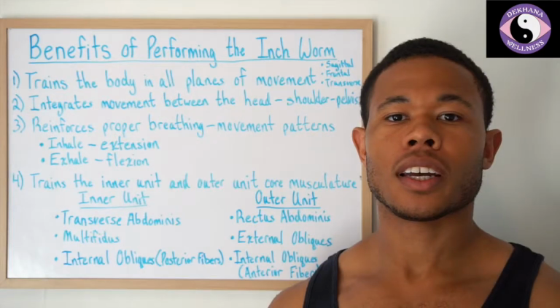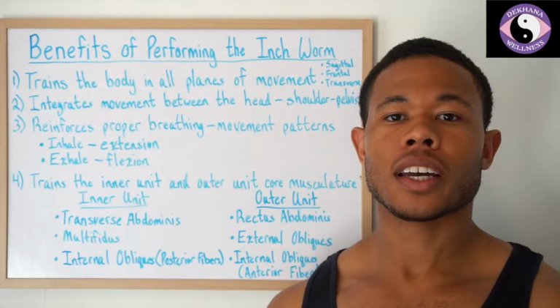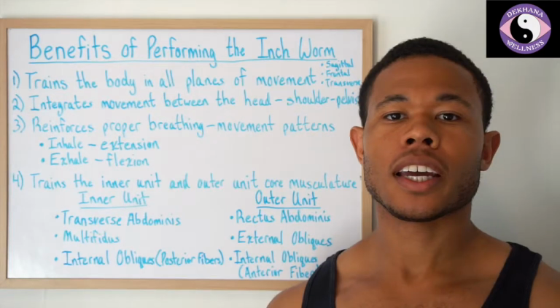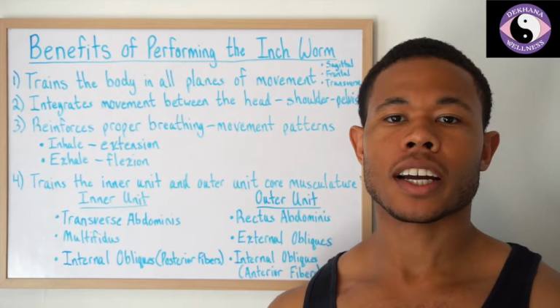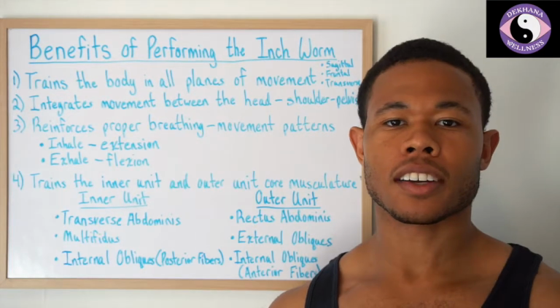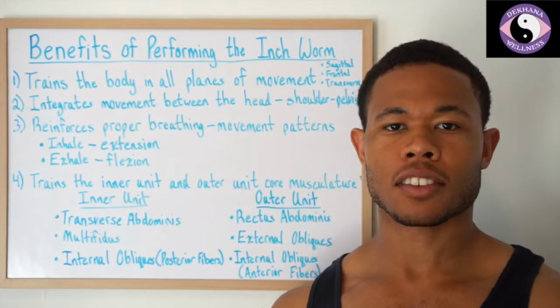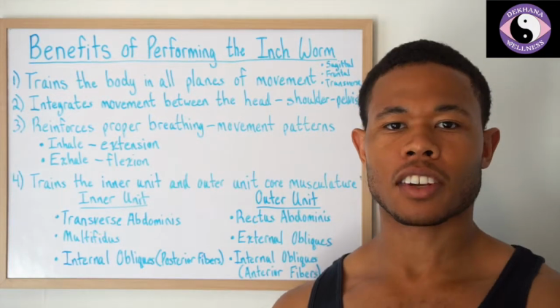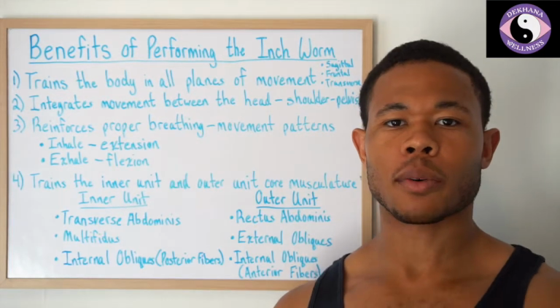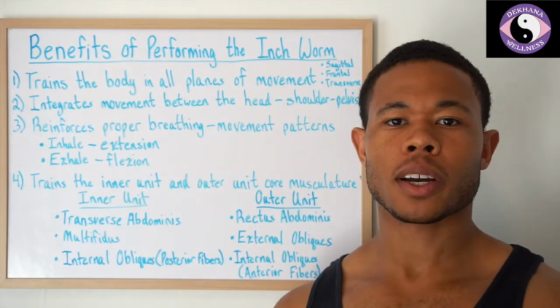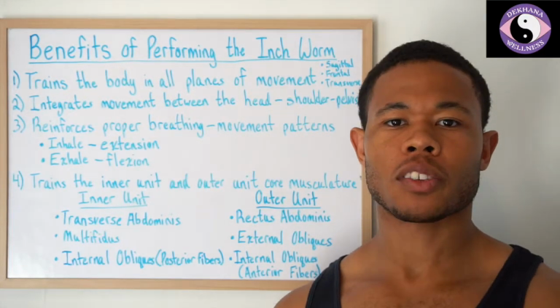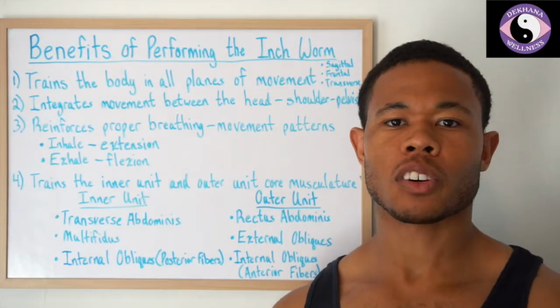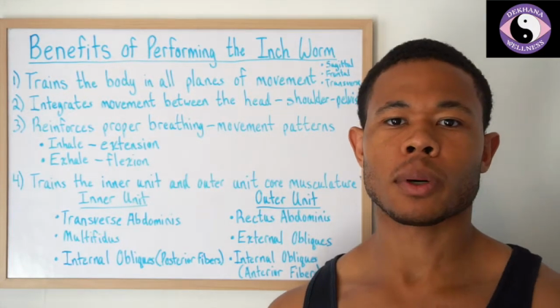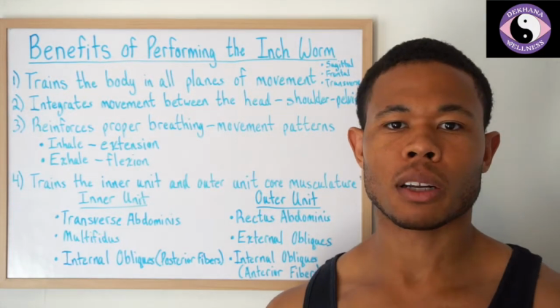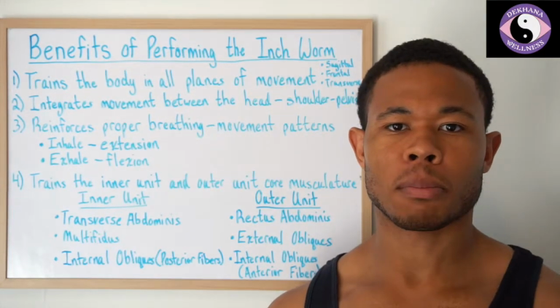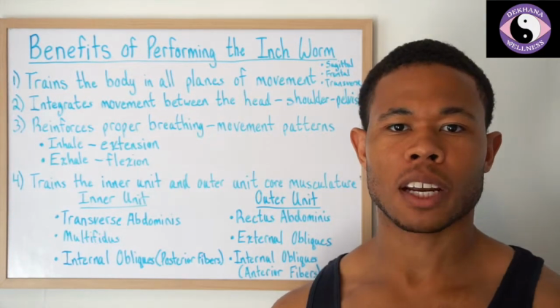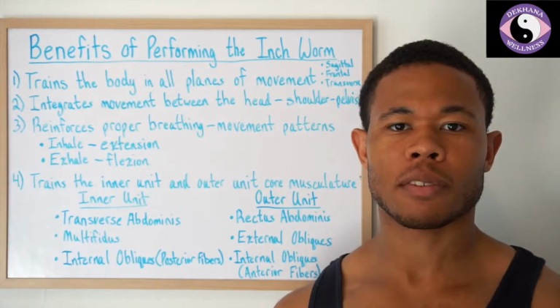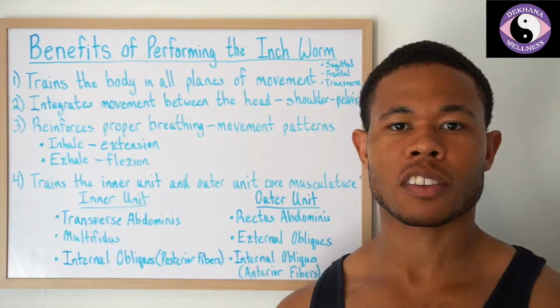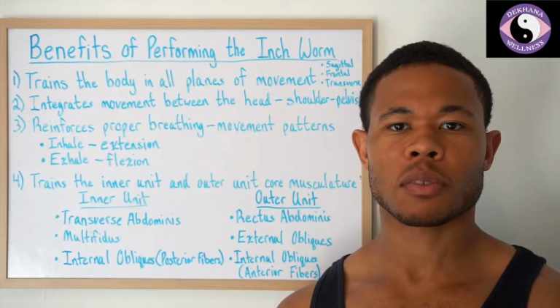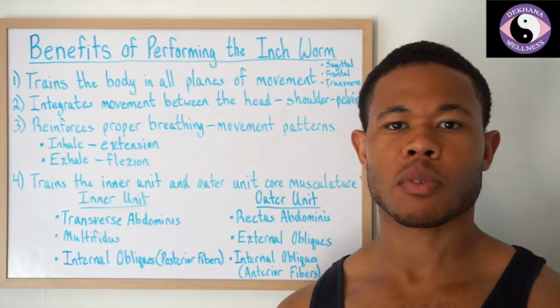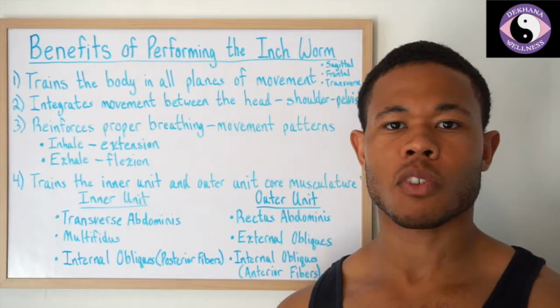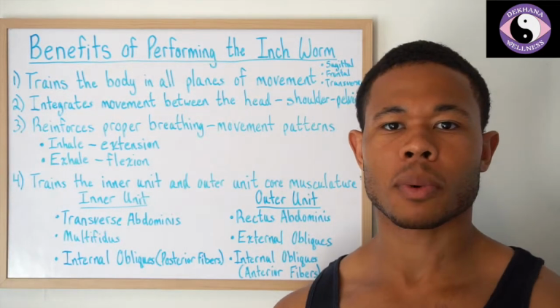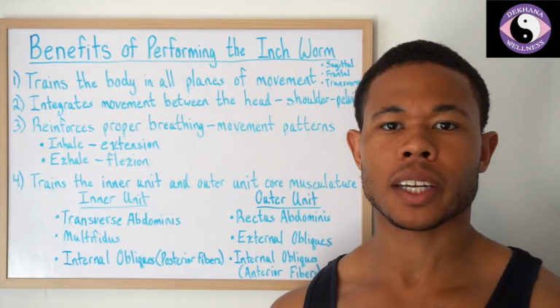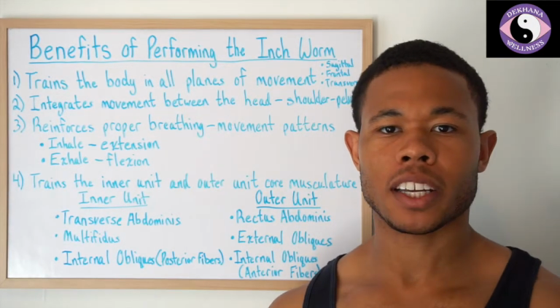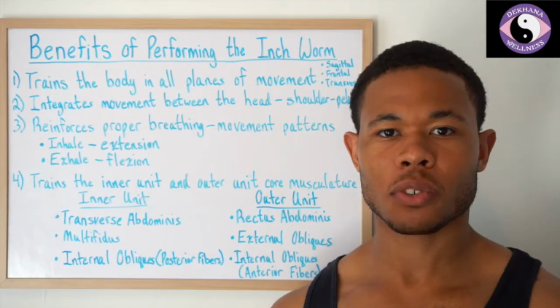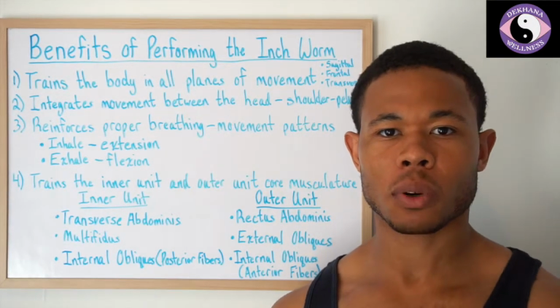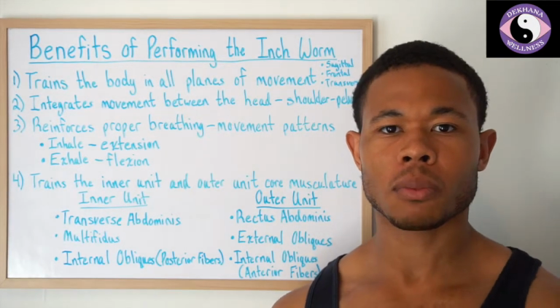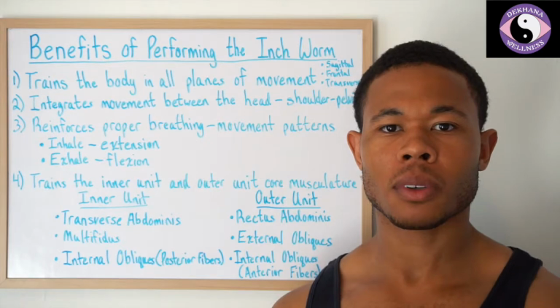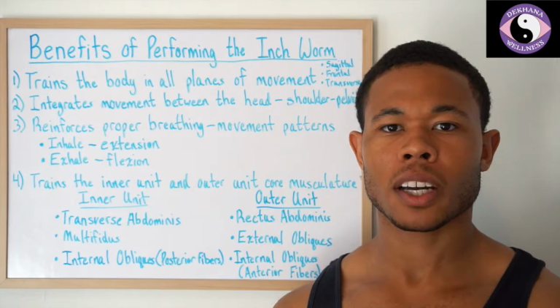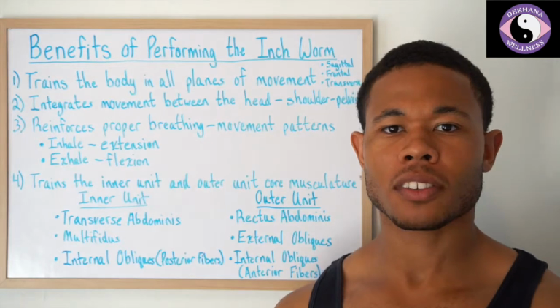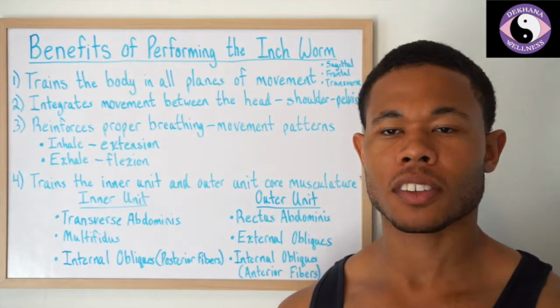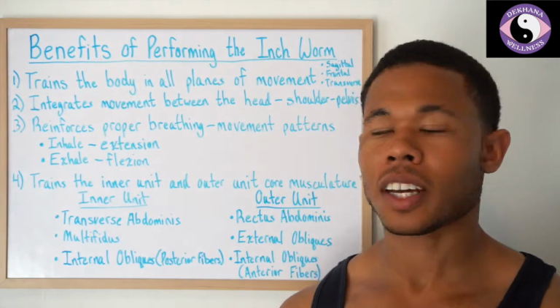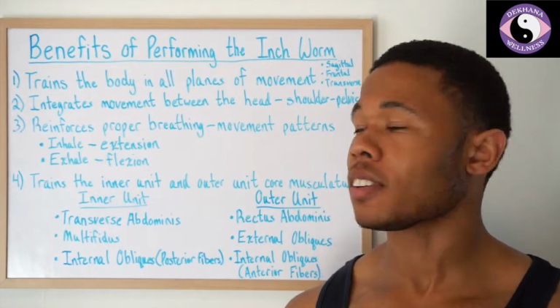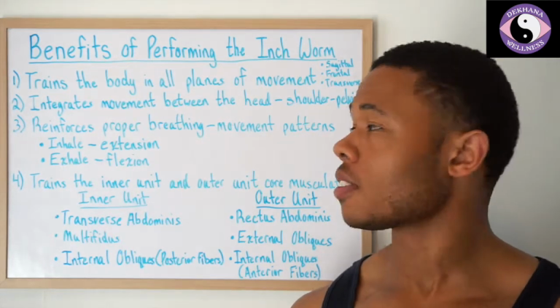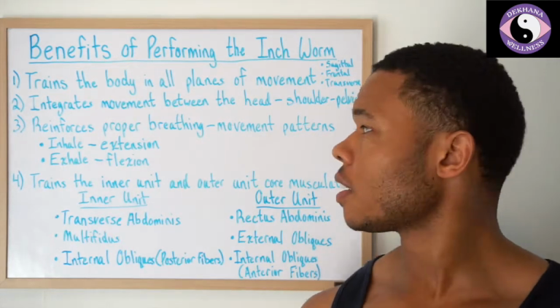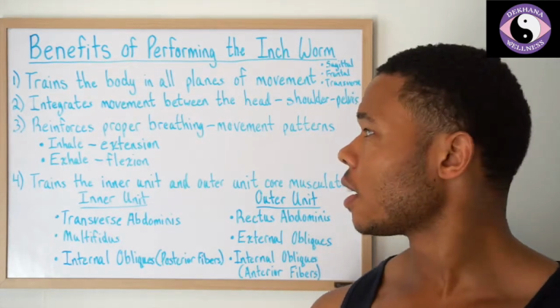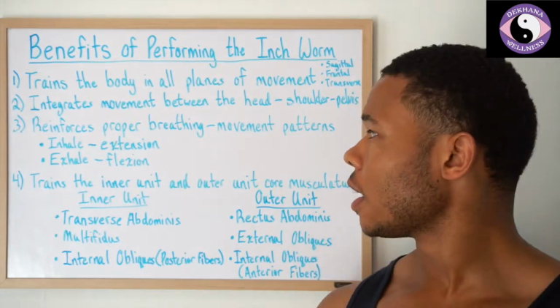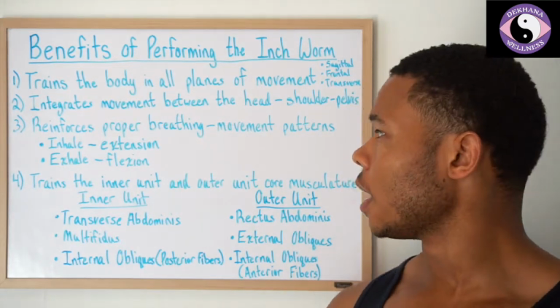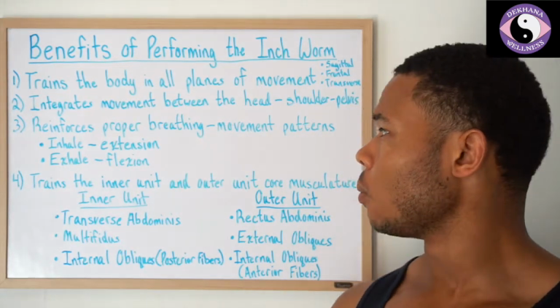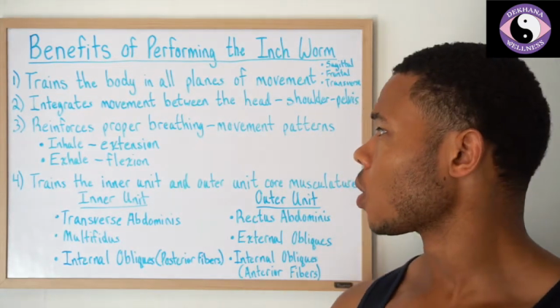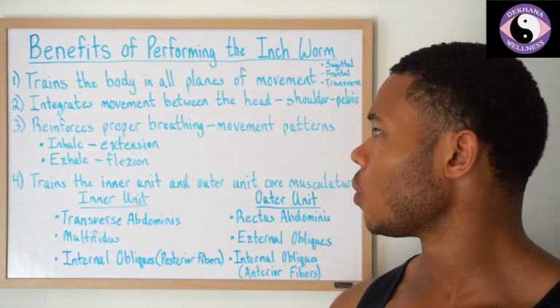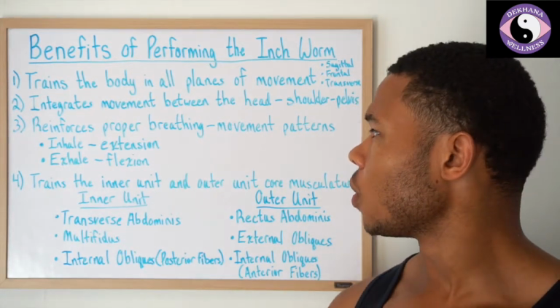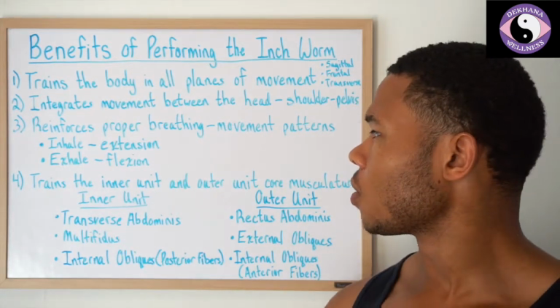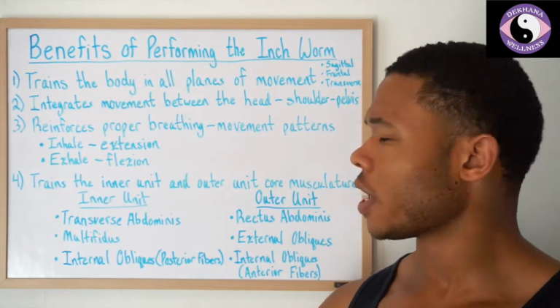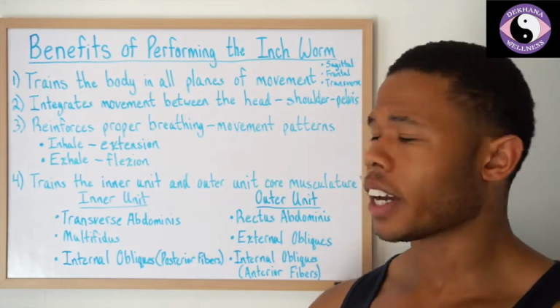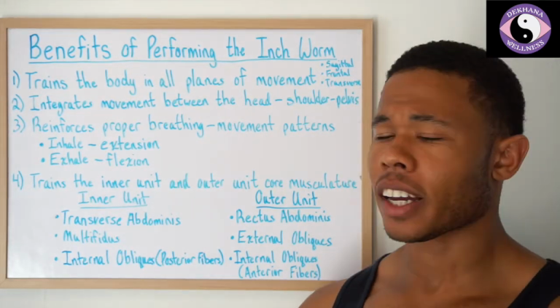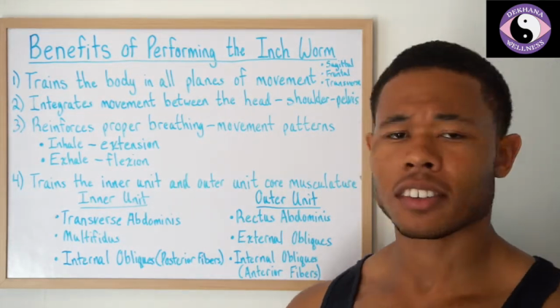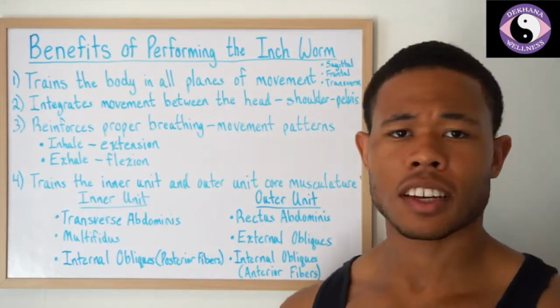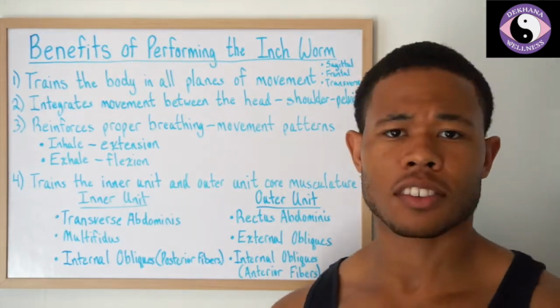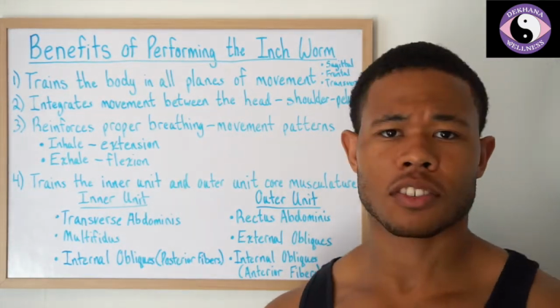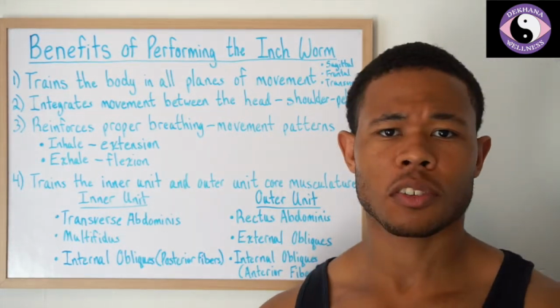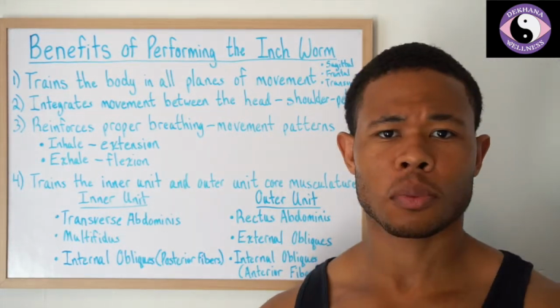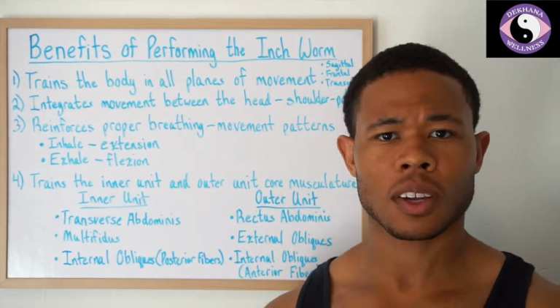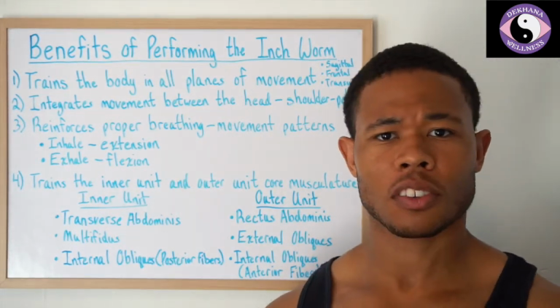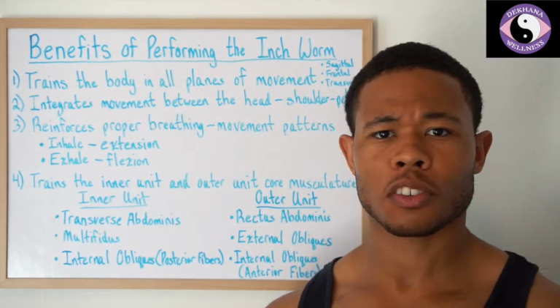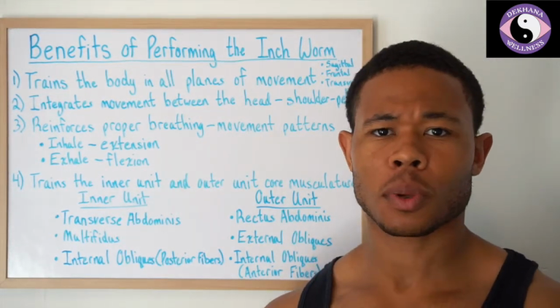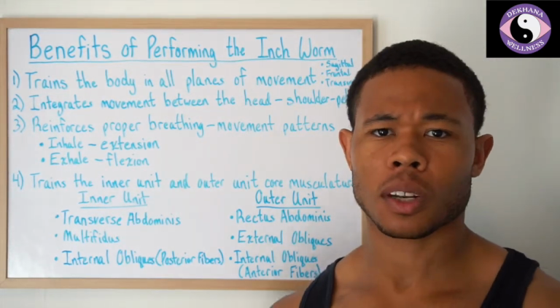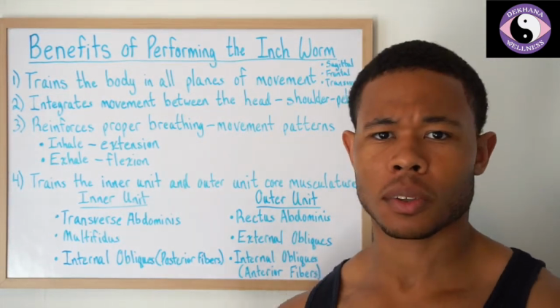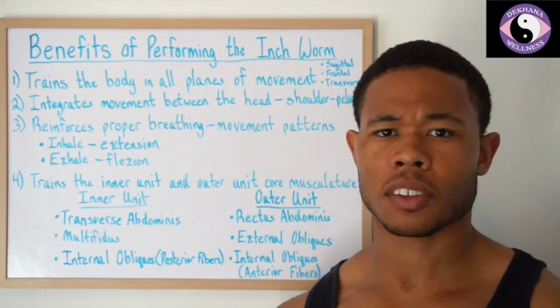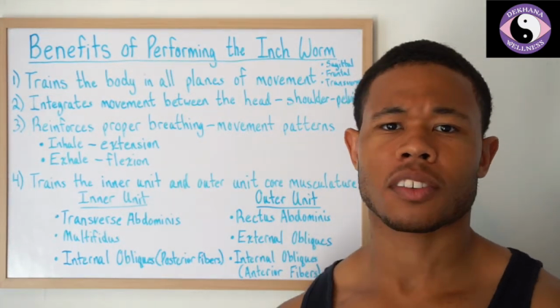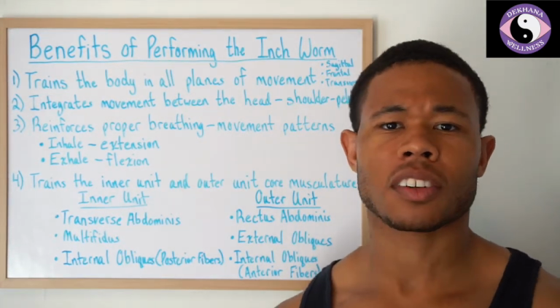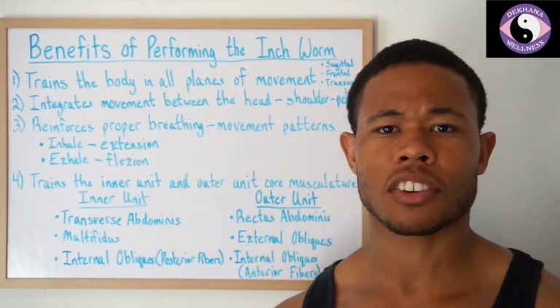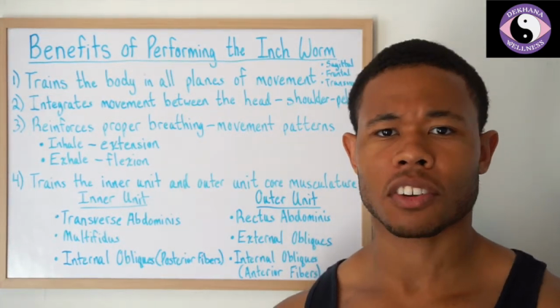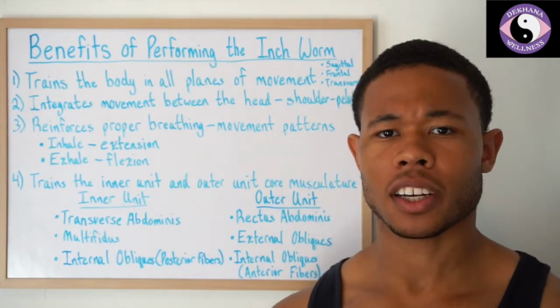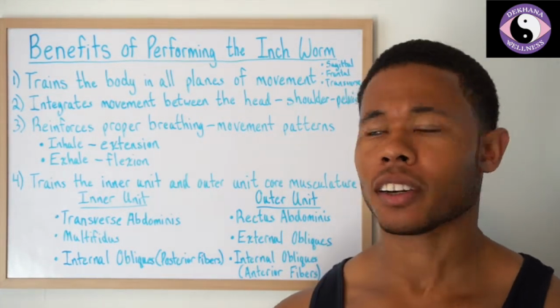Hey guys, so today we're going to talk about the benefits of performing an inchworm exercise. We'll go into that exercise just as soon as we're done with this discussion here.